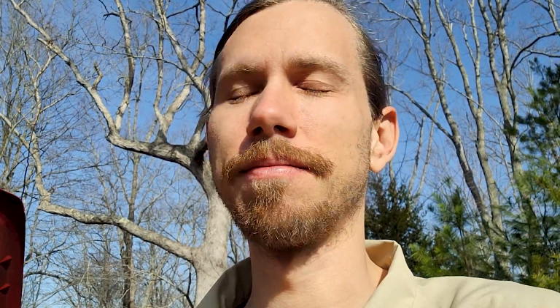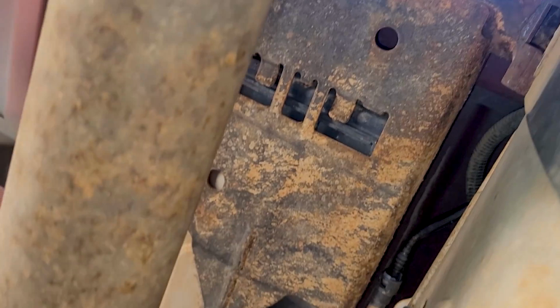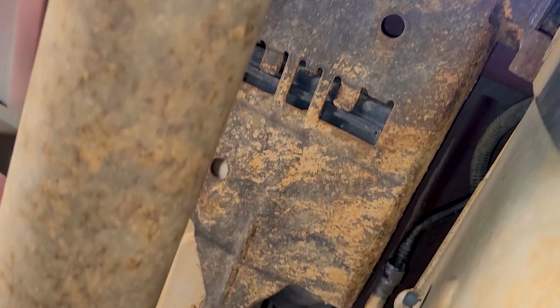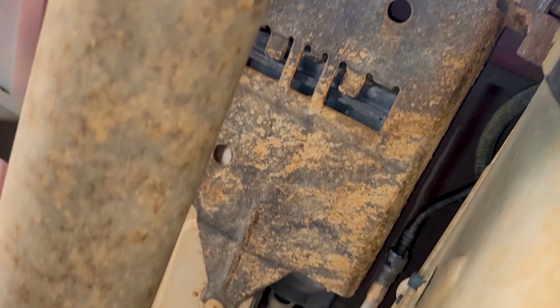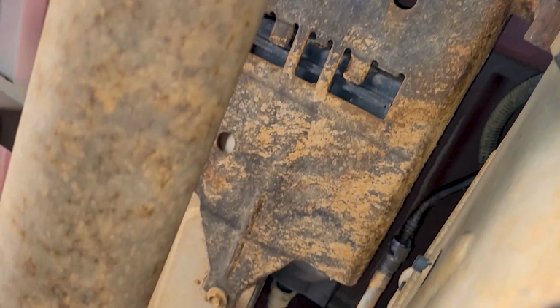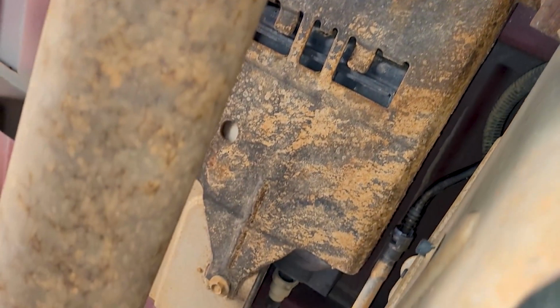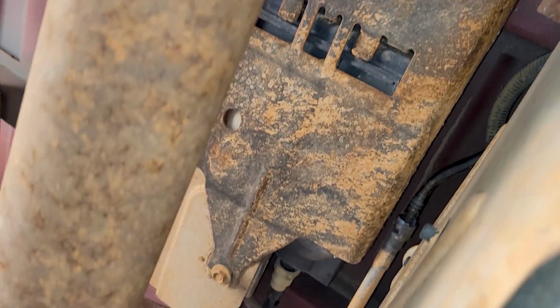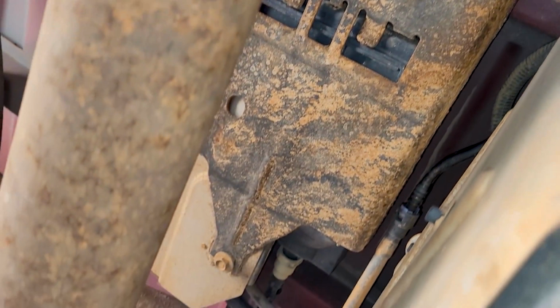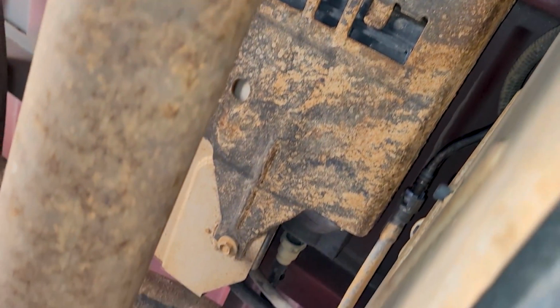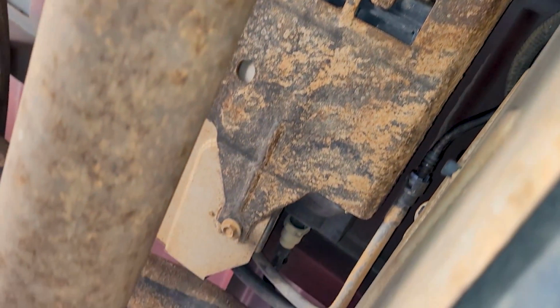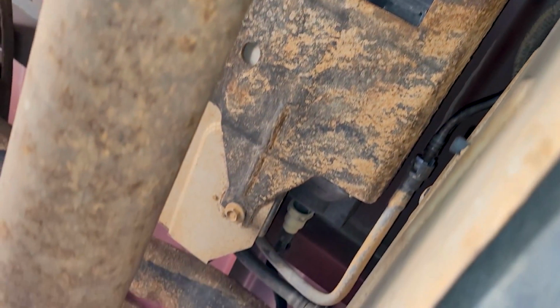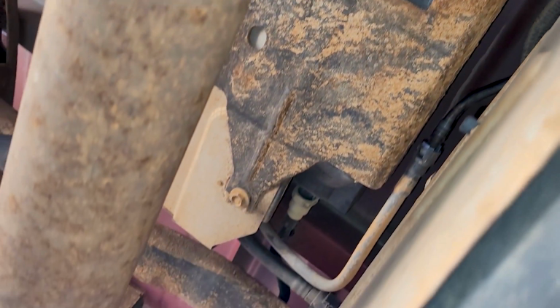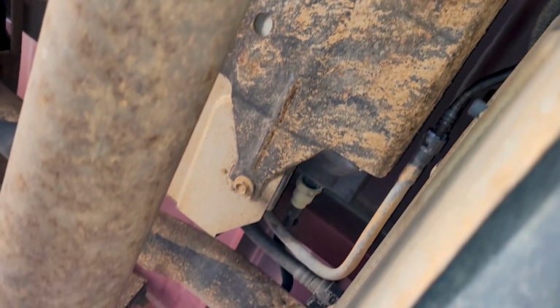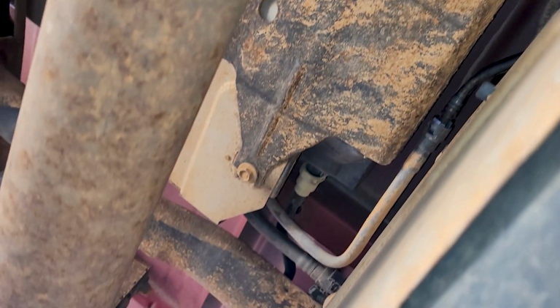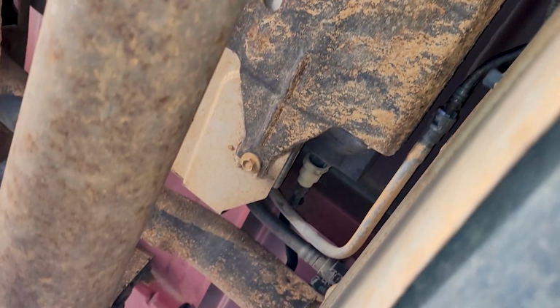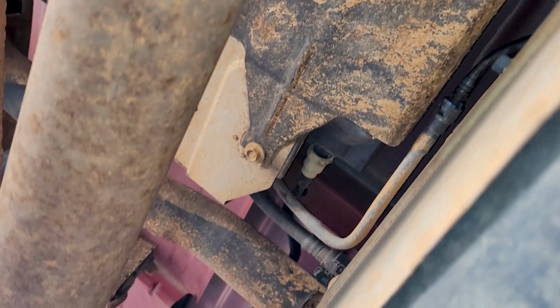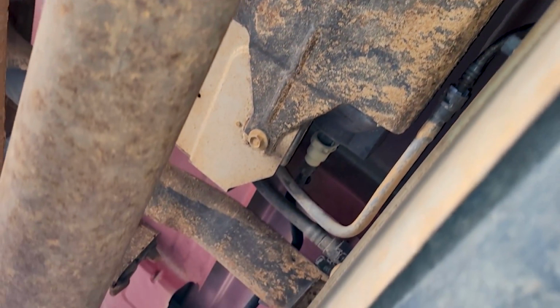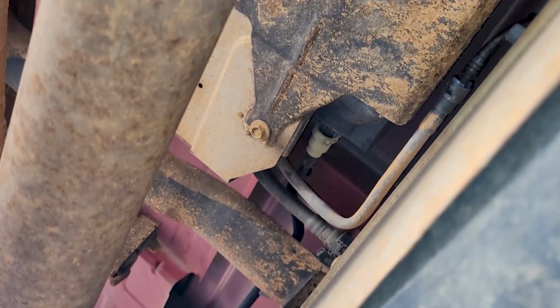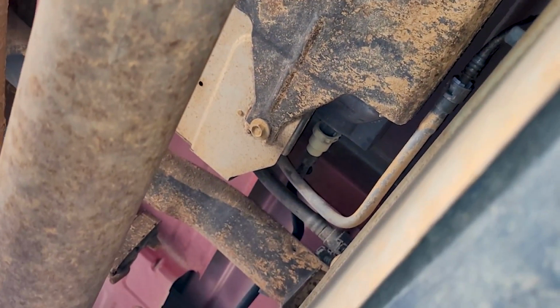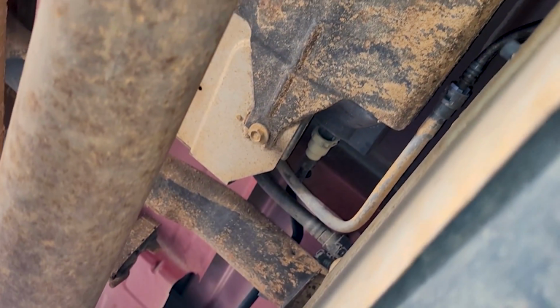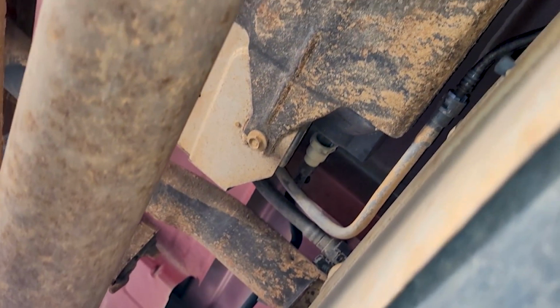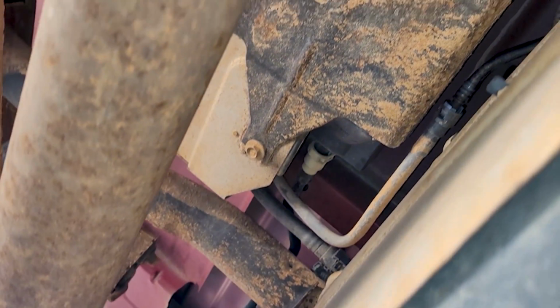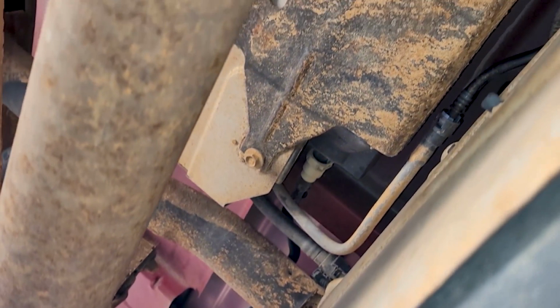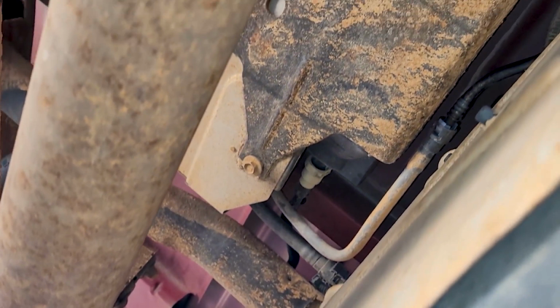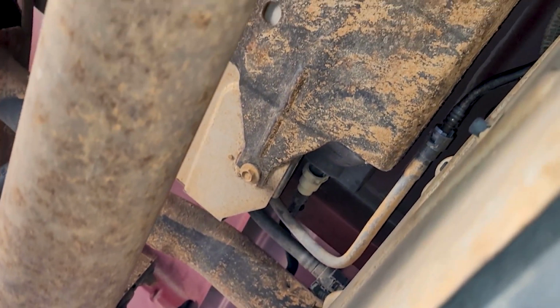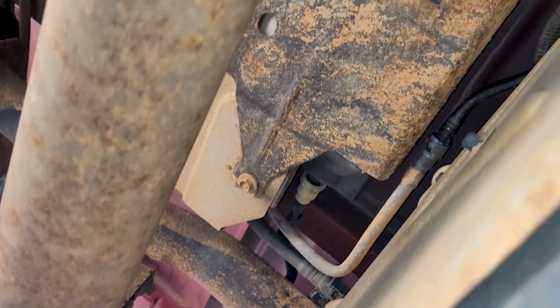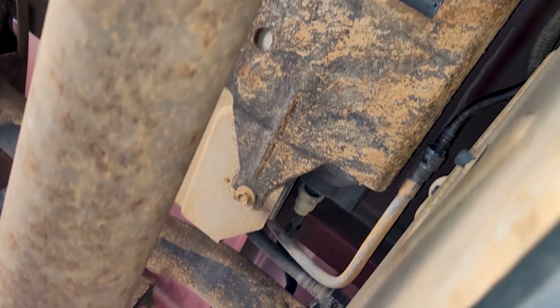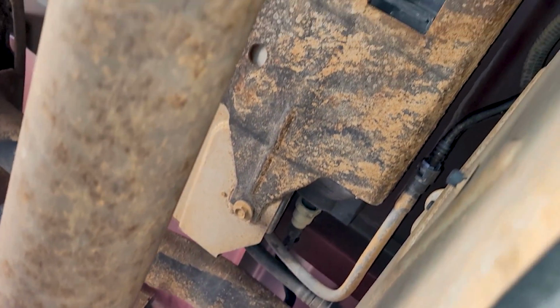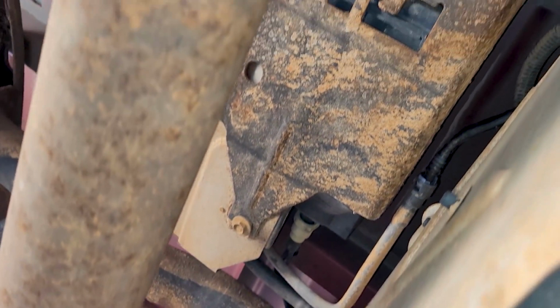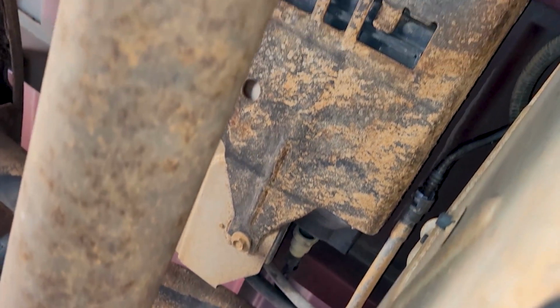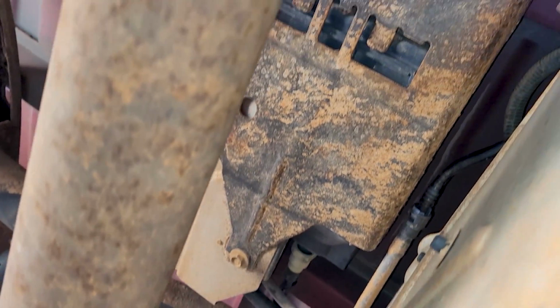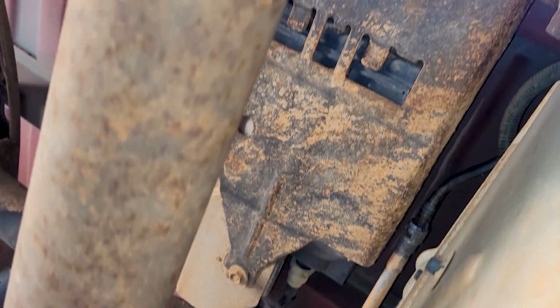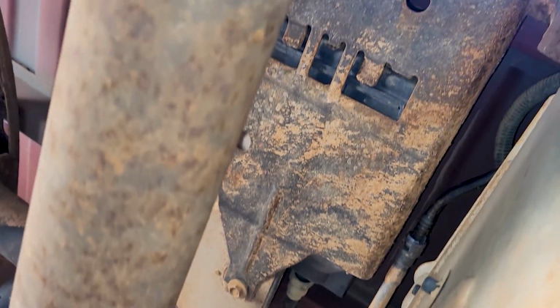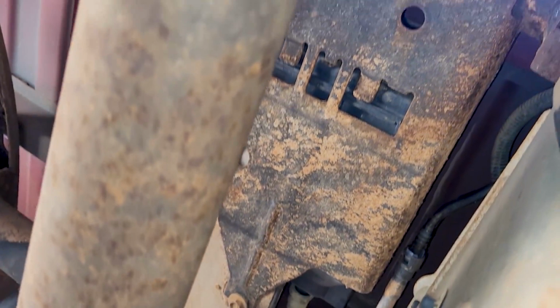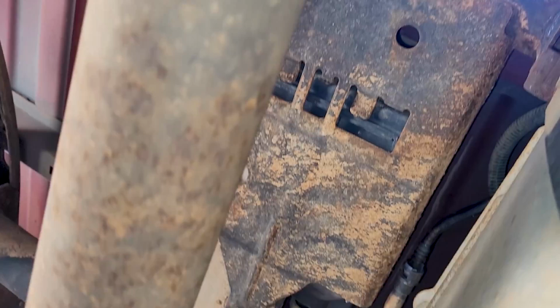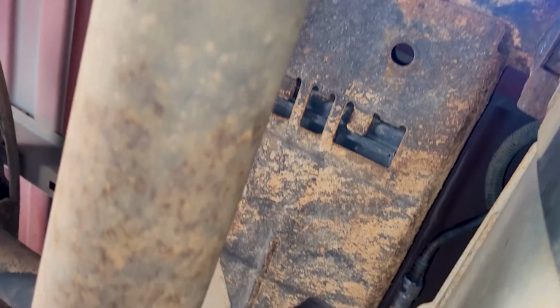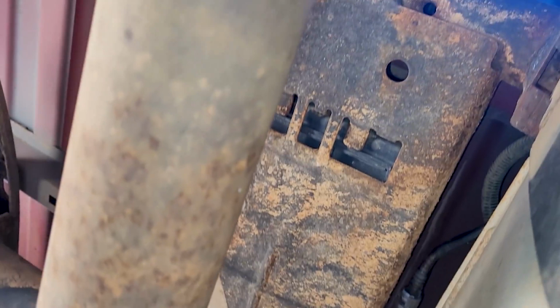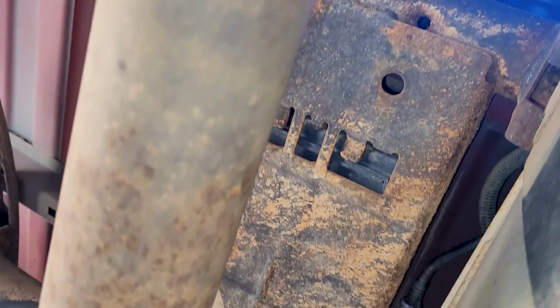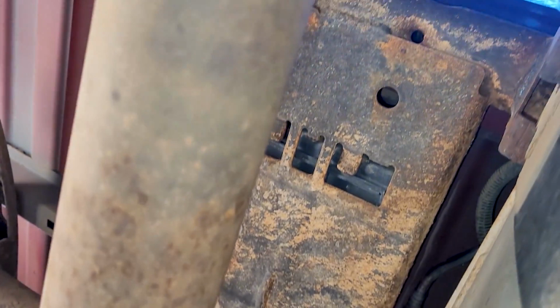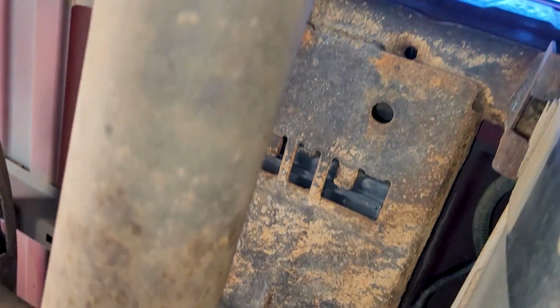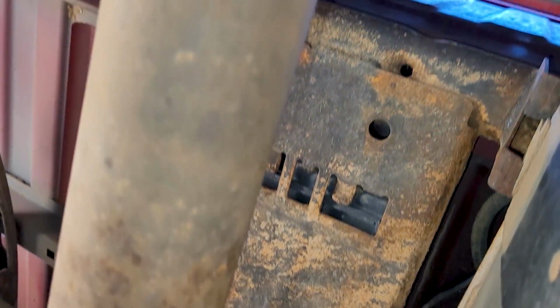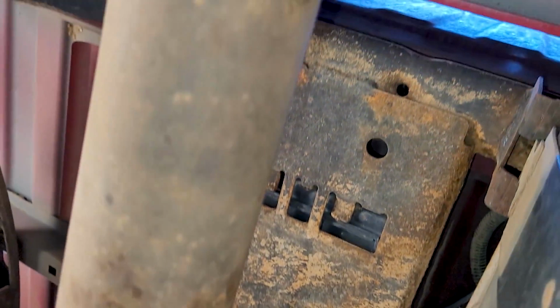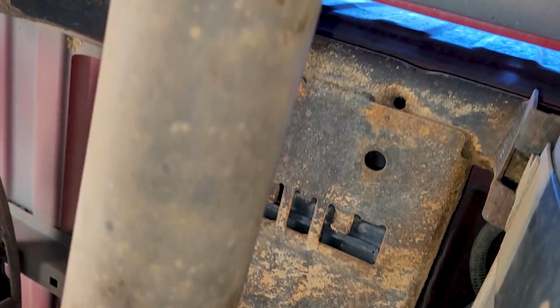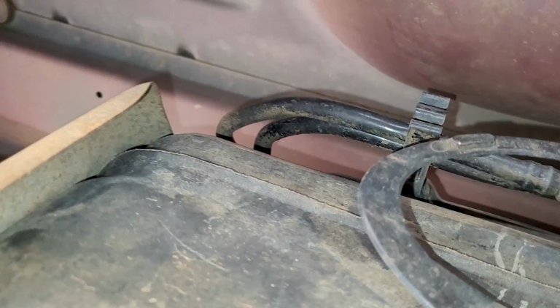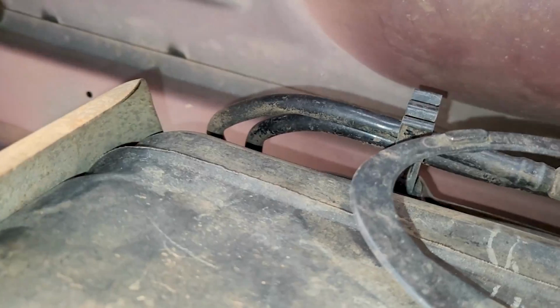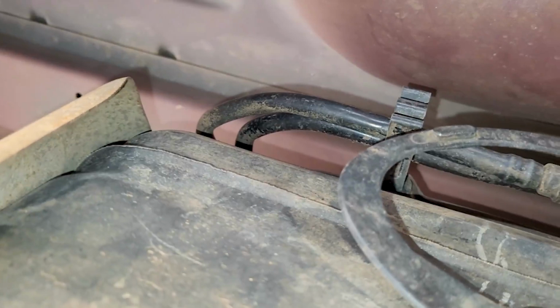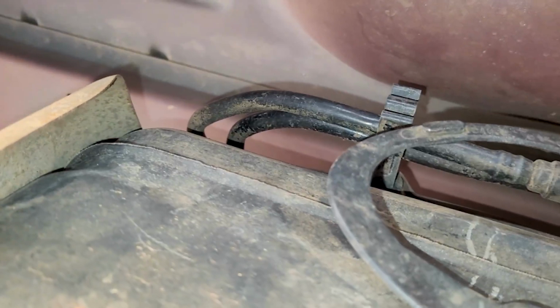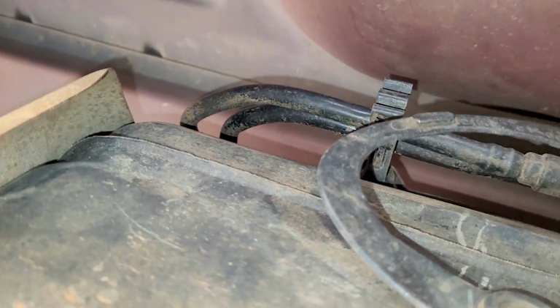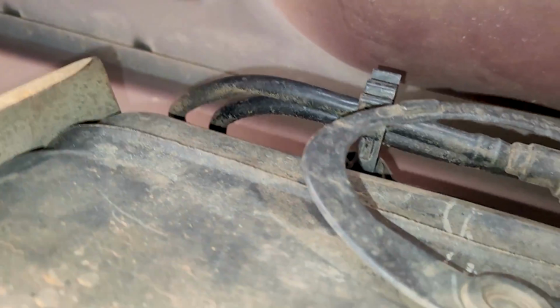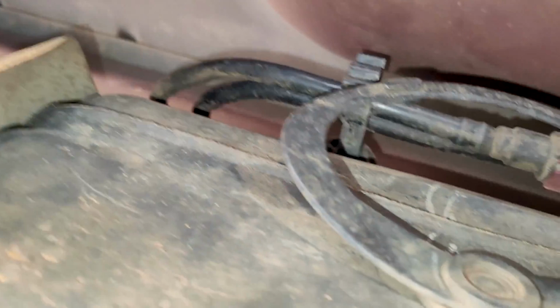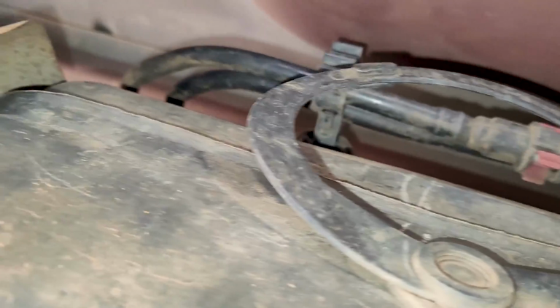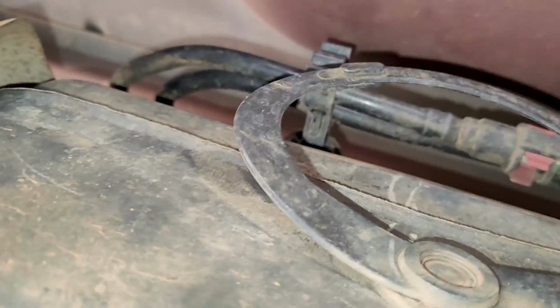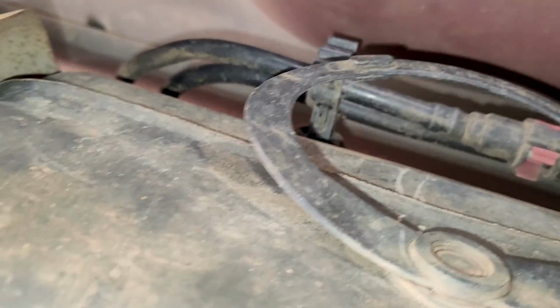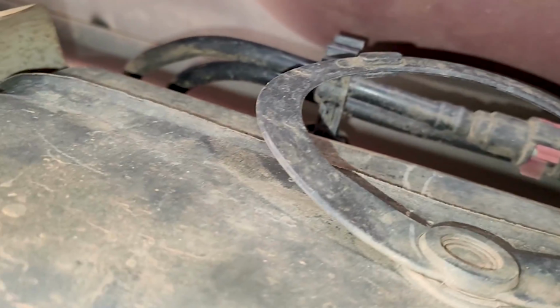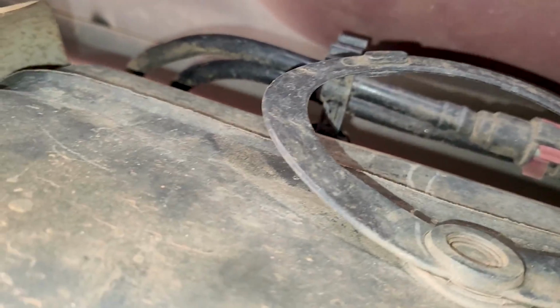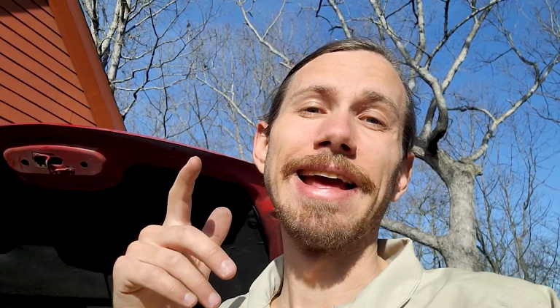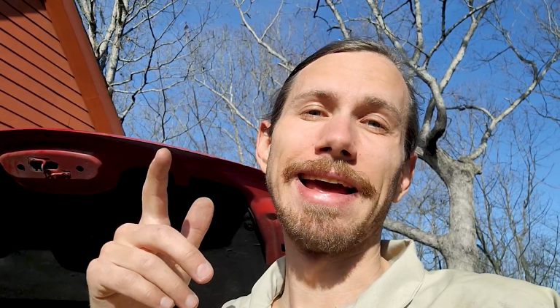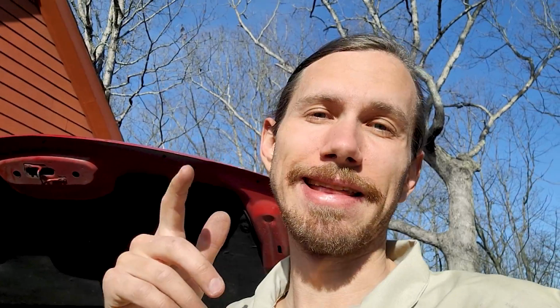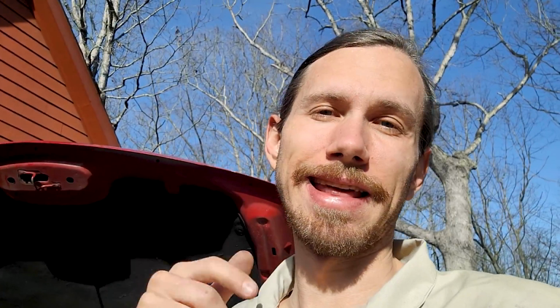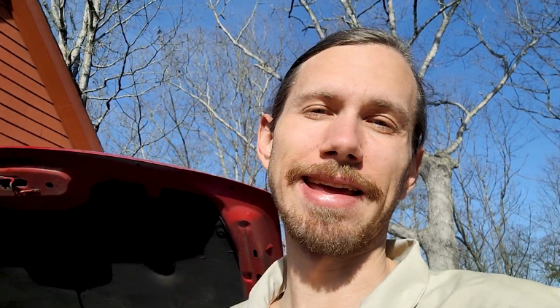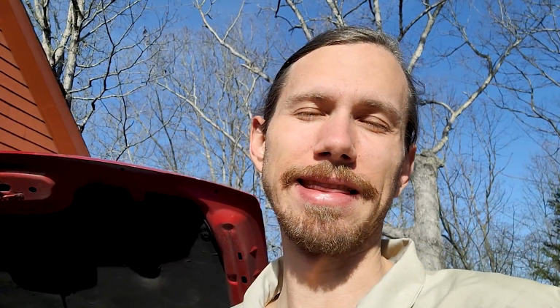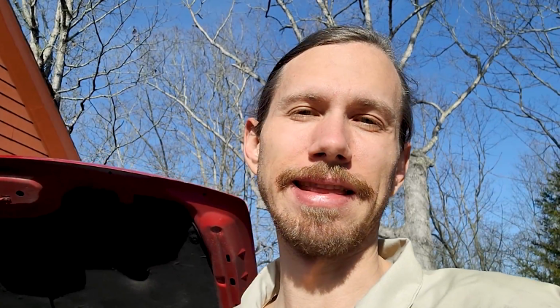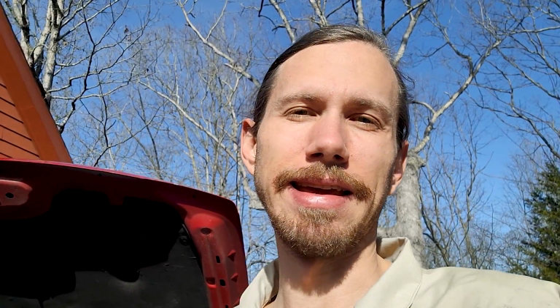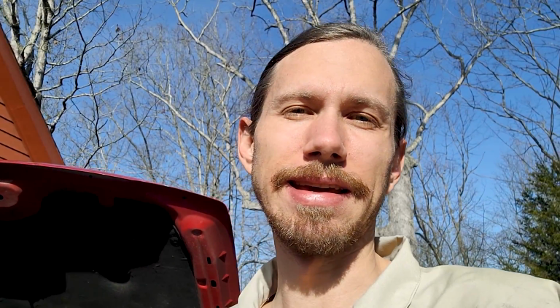Then of course we have the EVAP canister here — it's got all these nylon hoses going into it and they can leak. This is a 2006 GMT 800 4.8 V8 automatic.